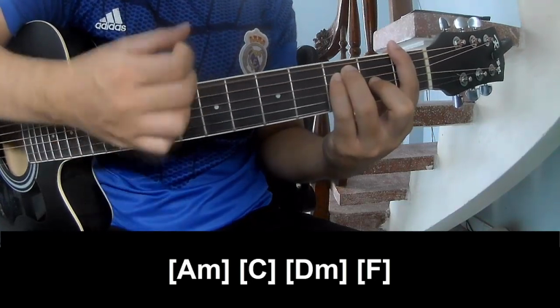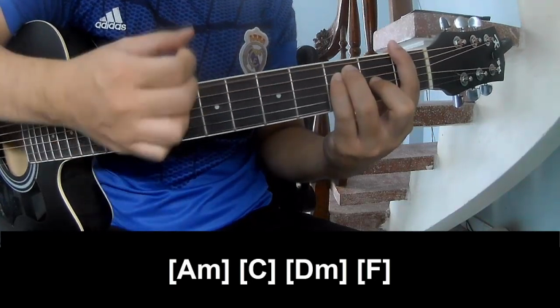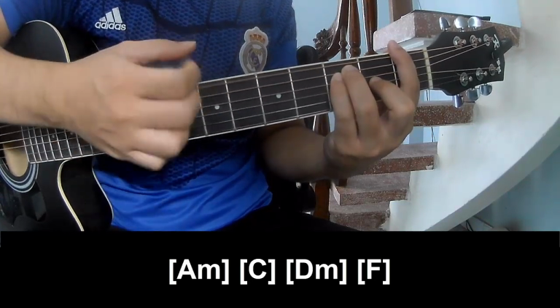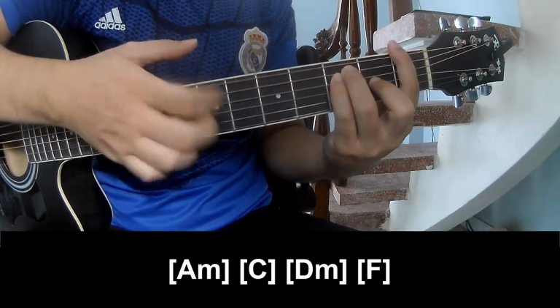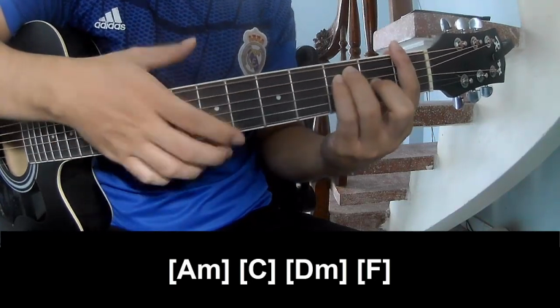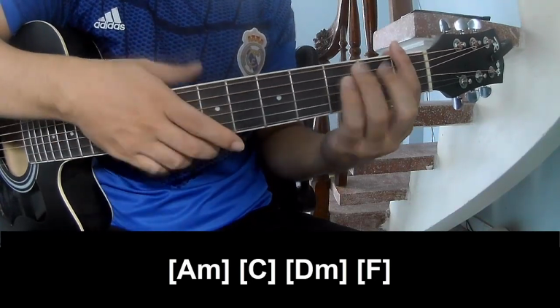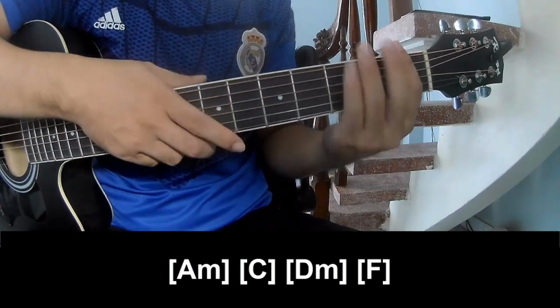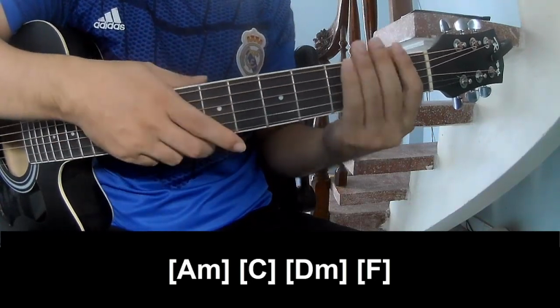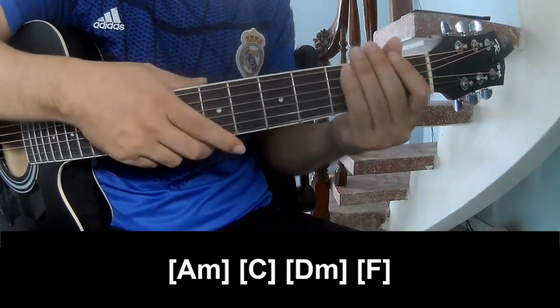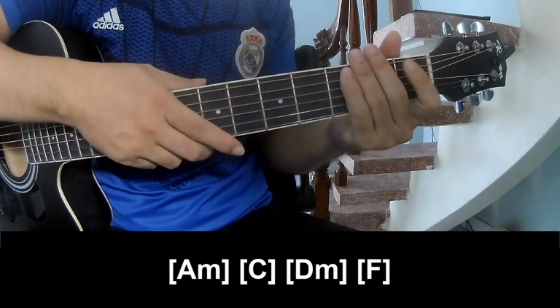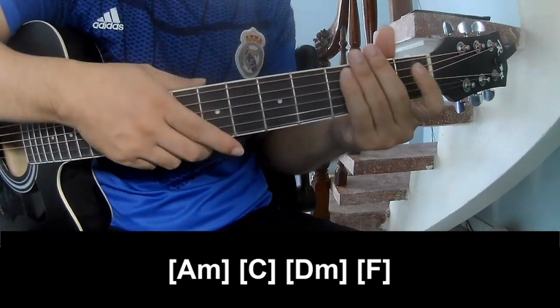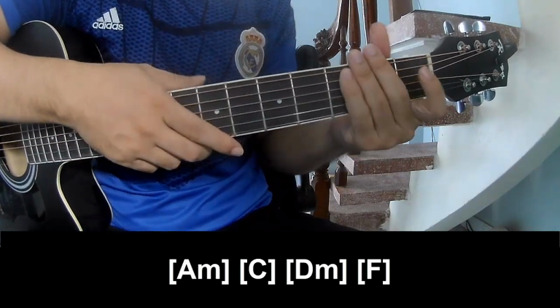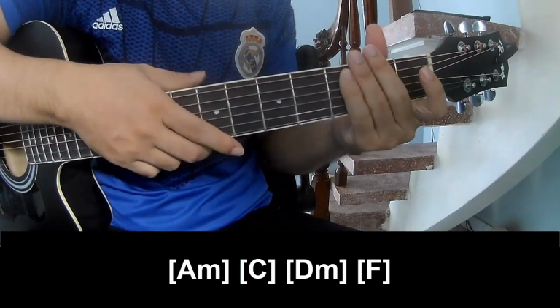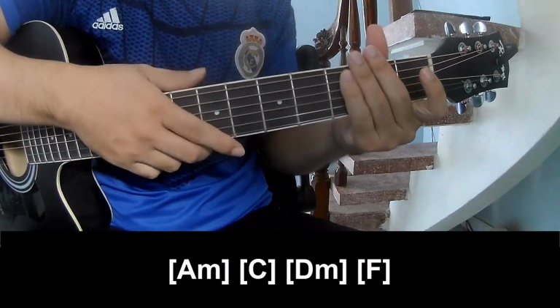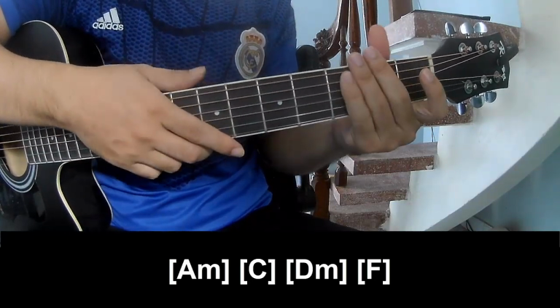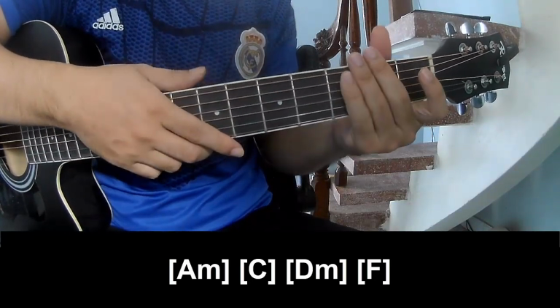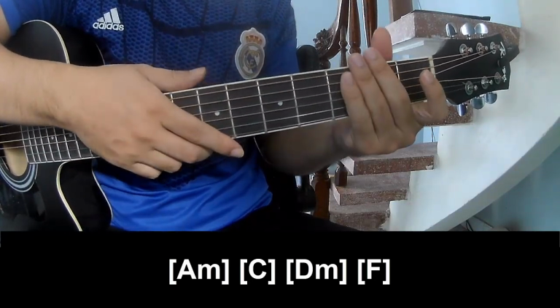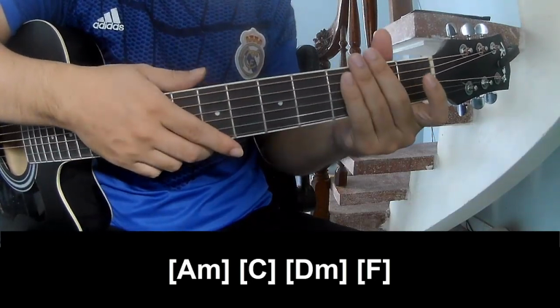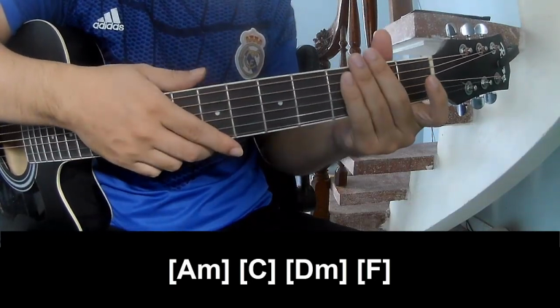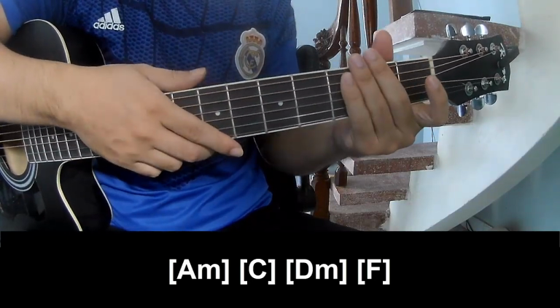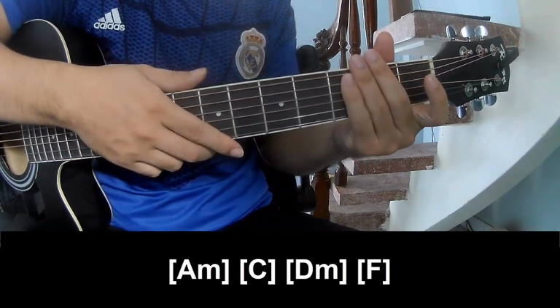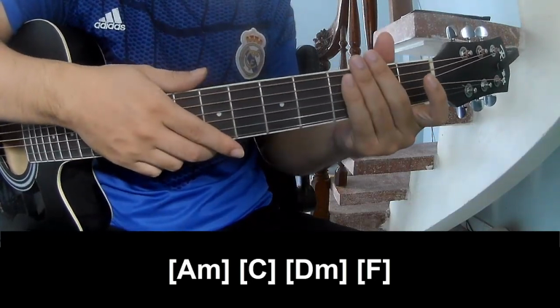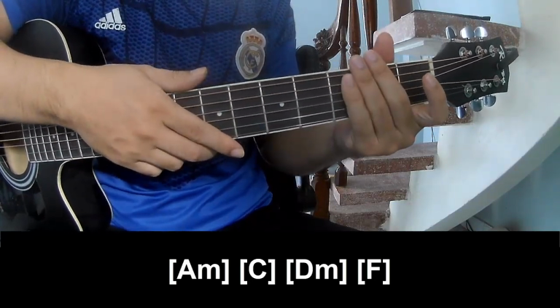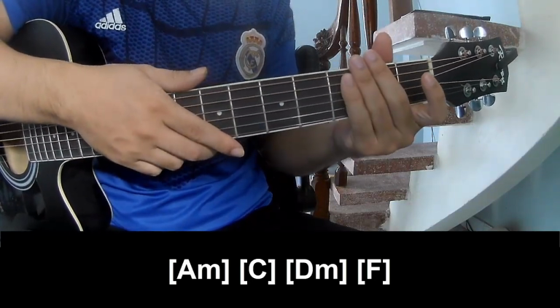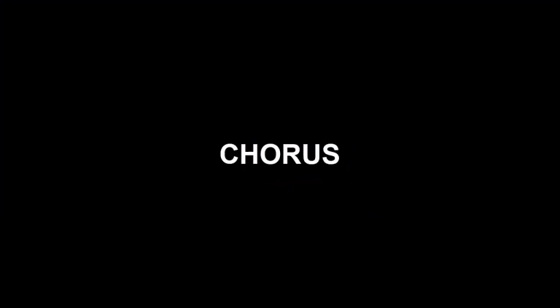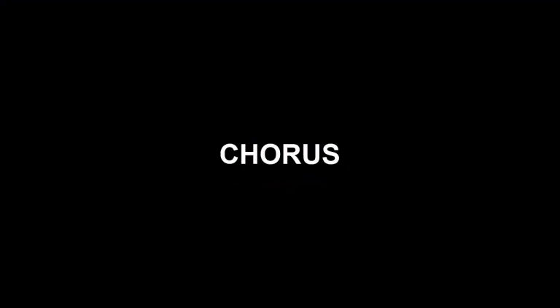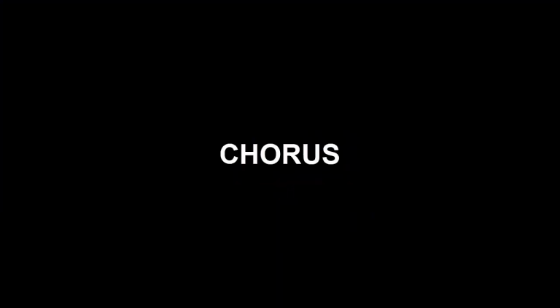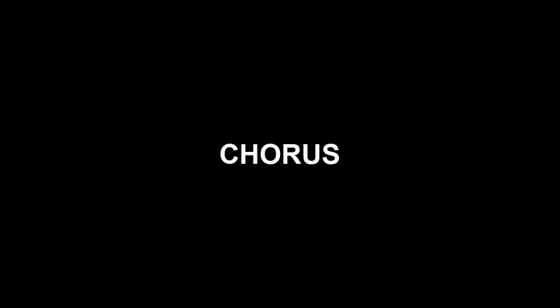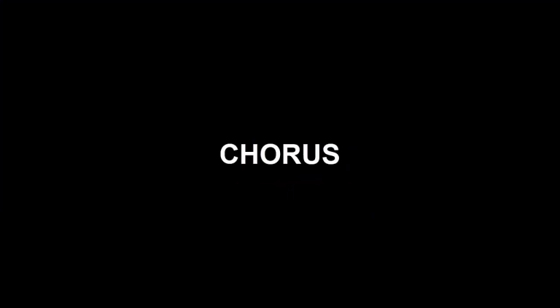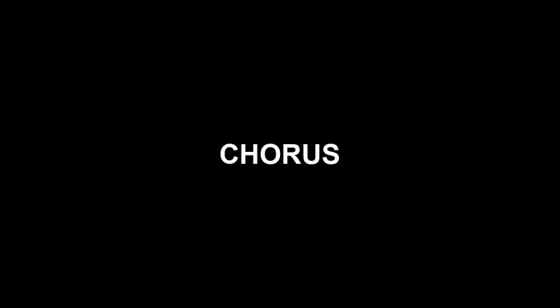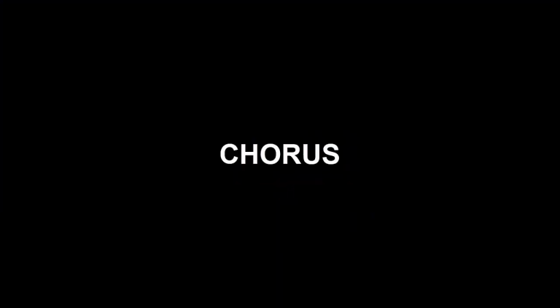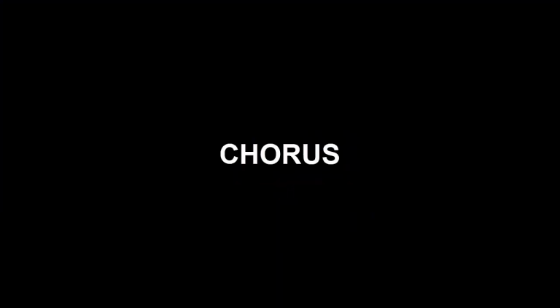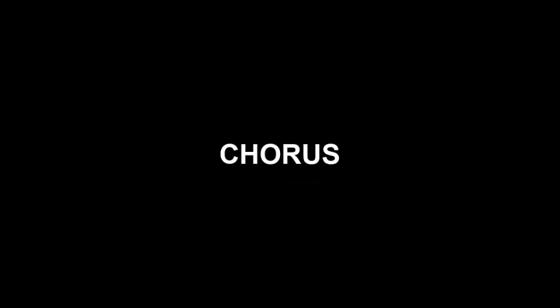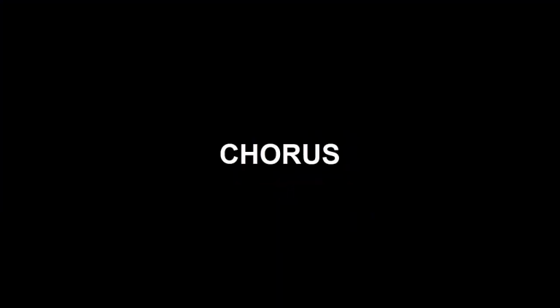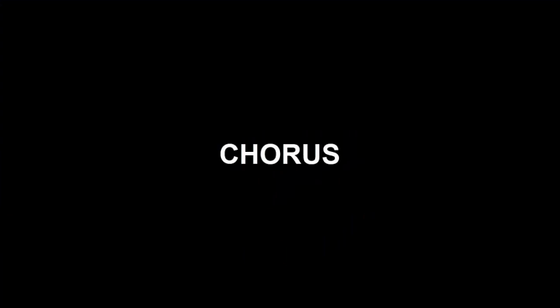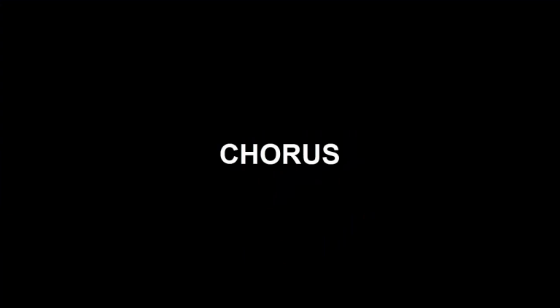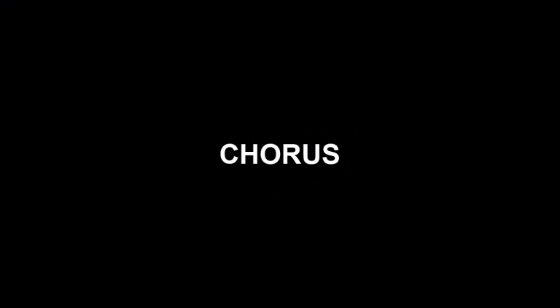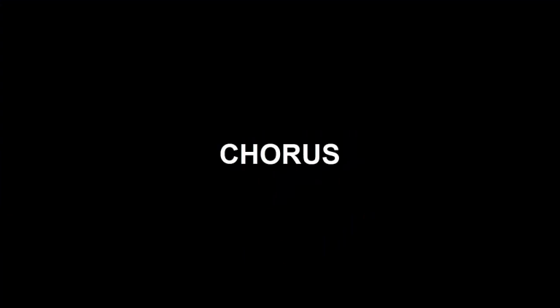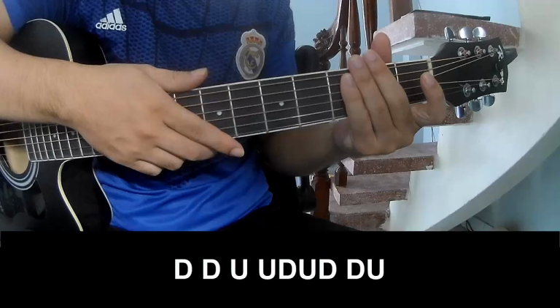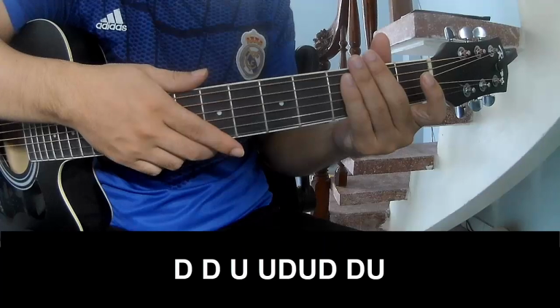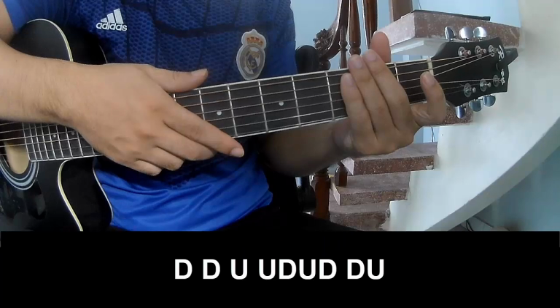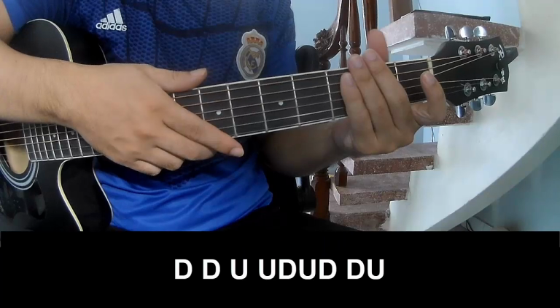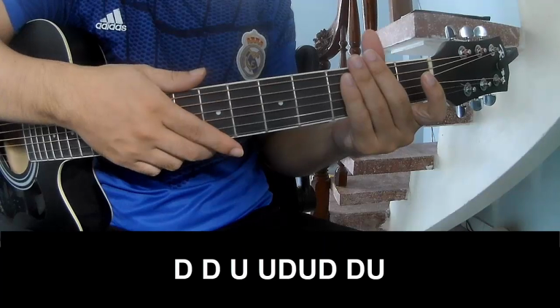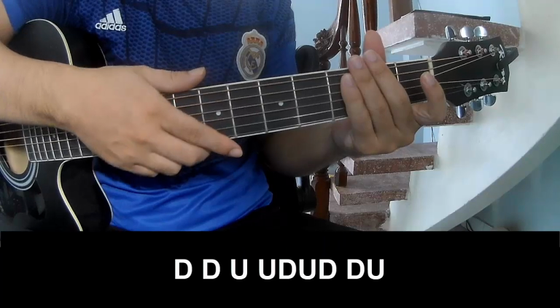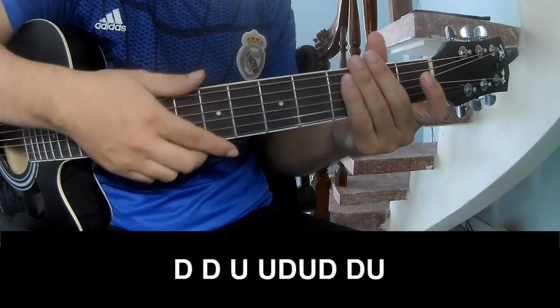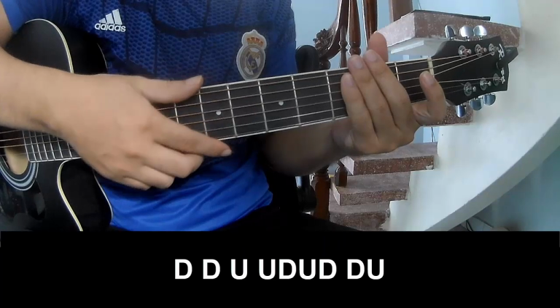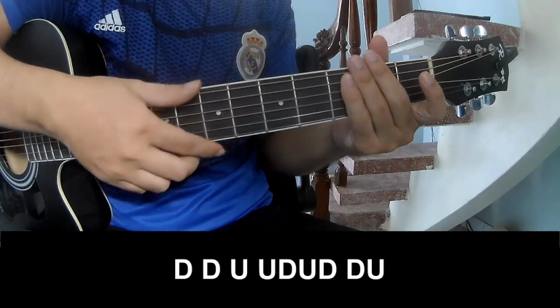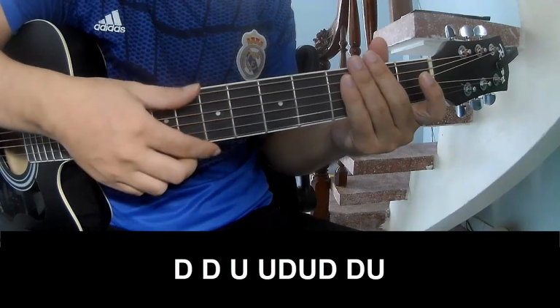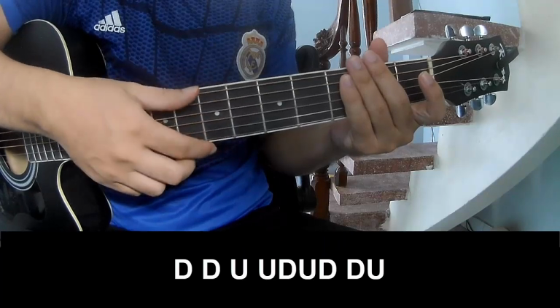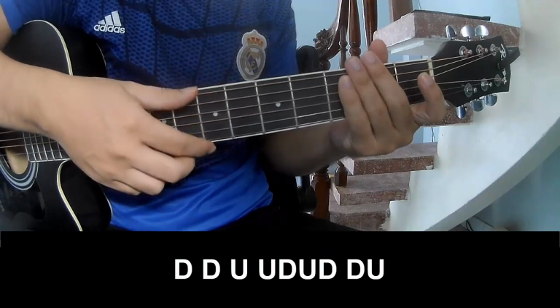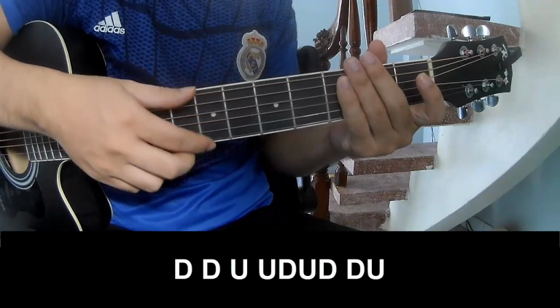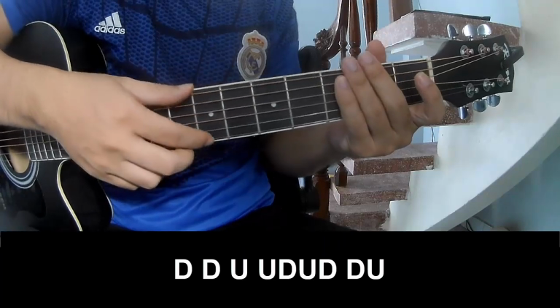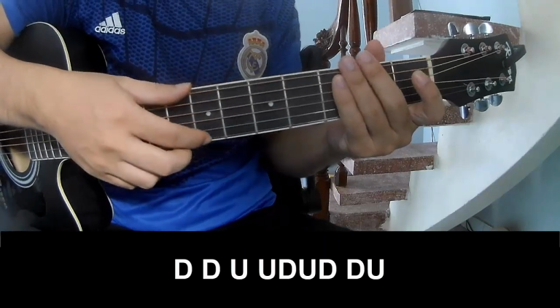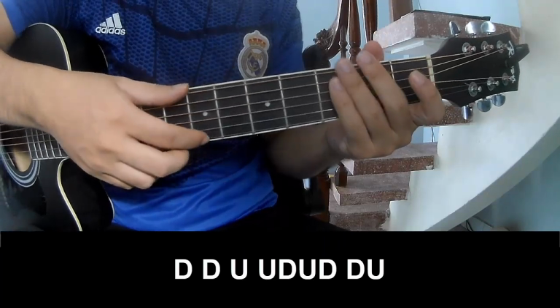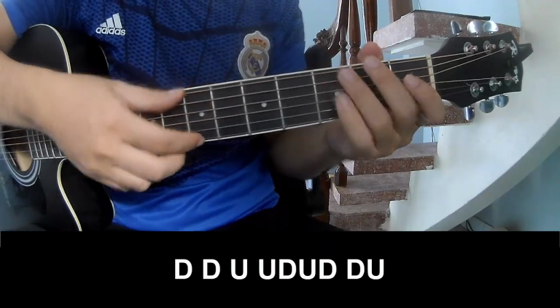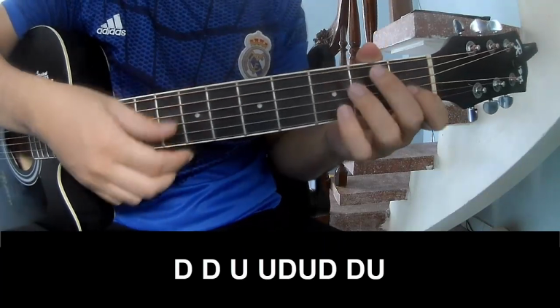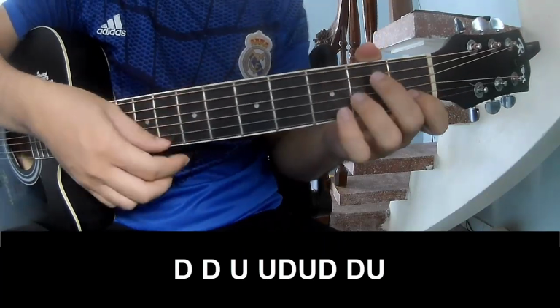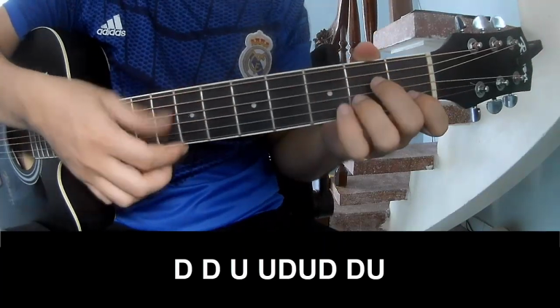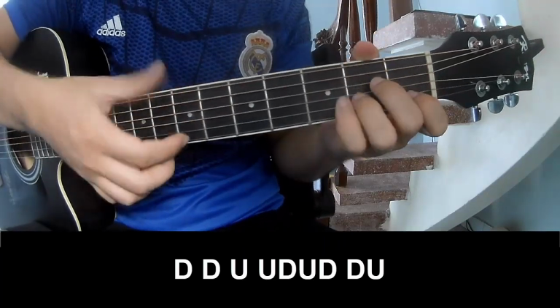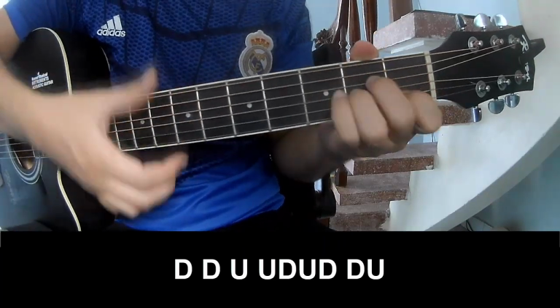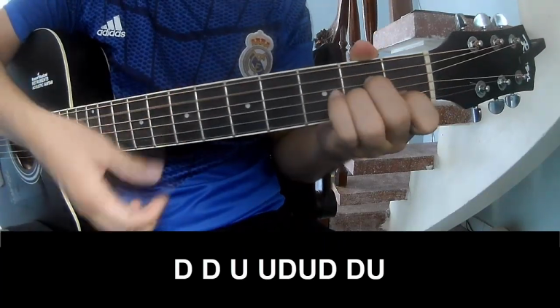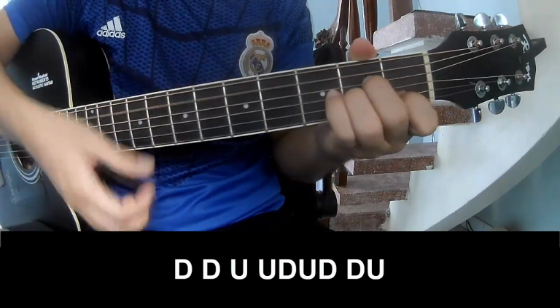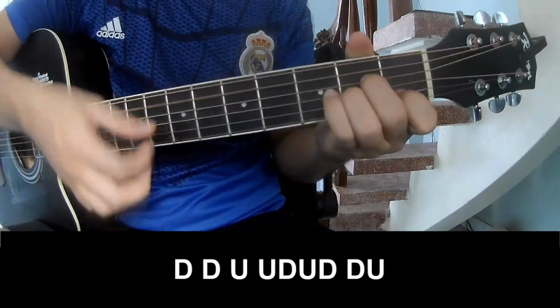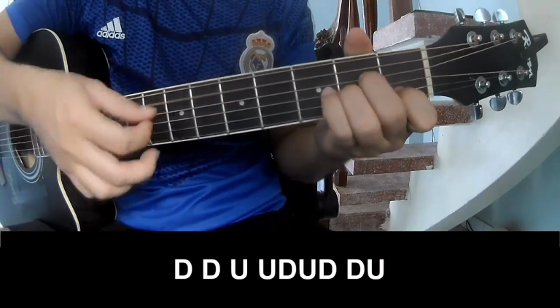And so he's strumming the same way for the verse. To the chorus, to play: Down,